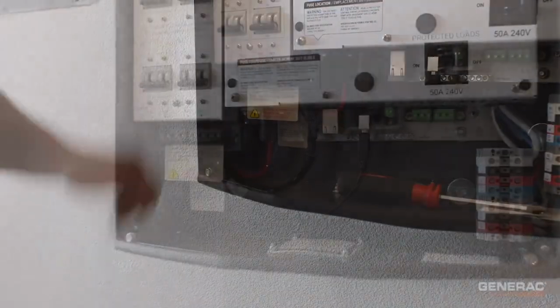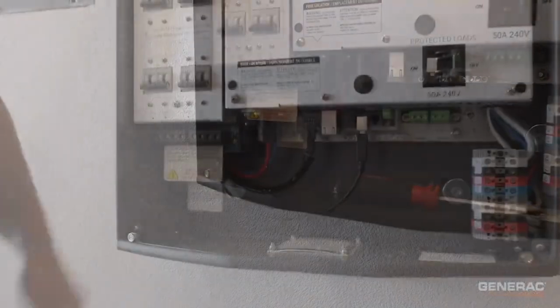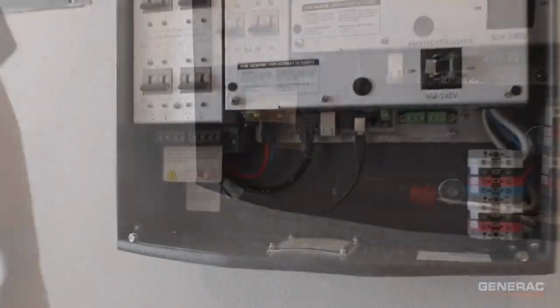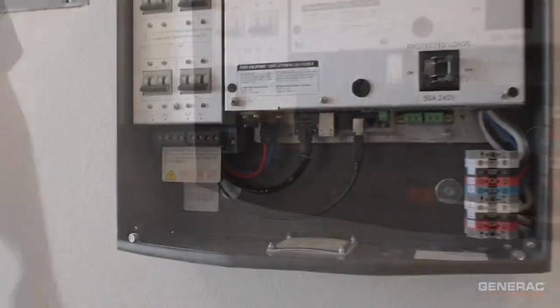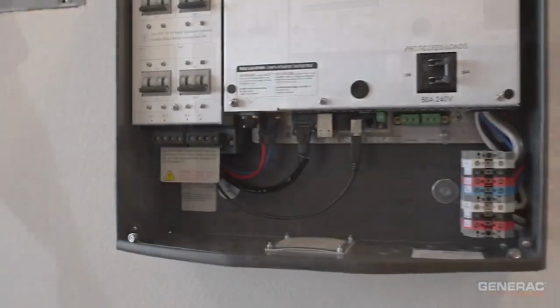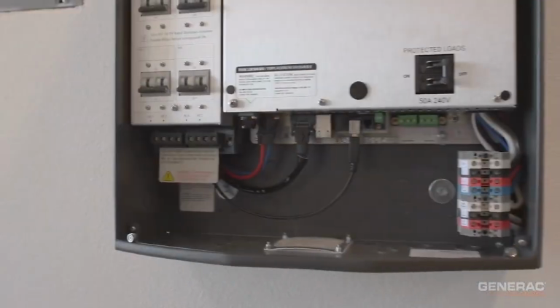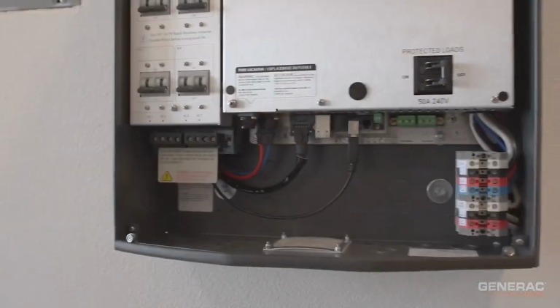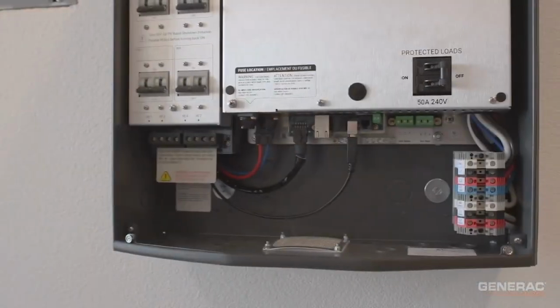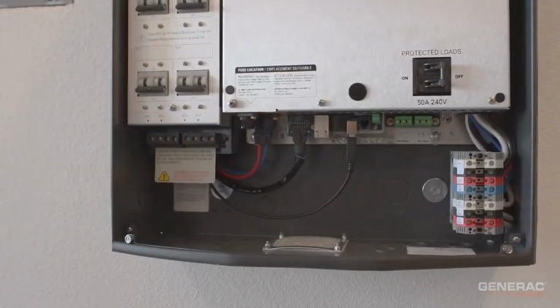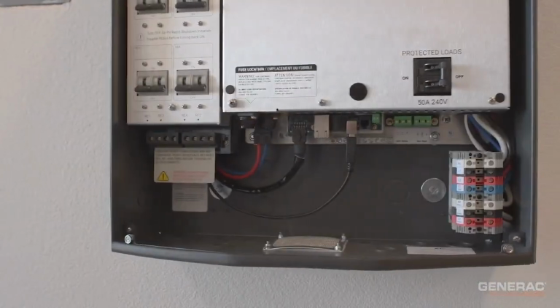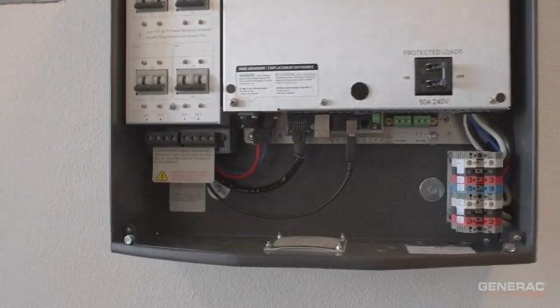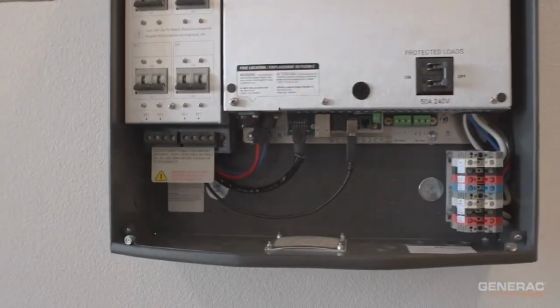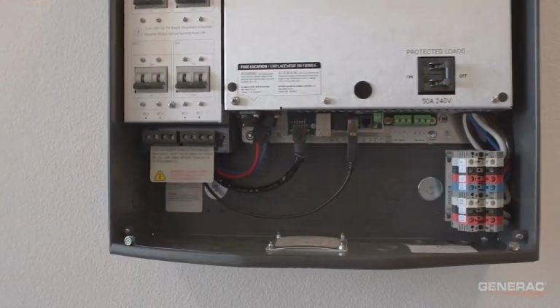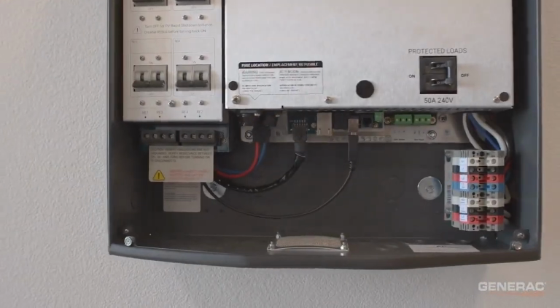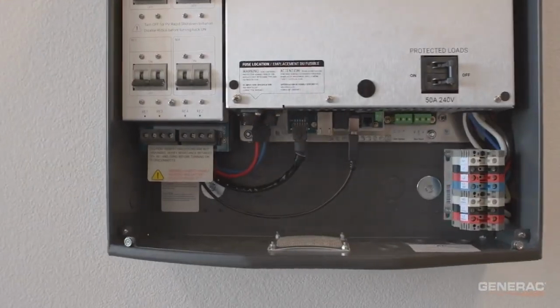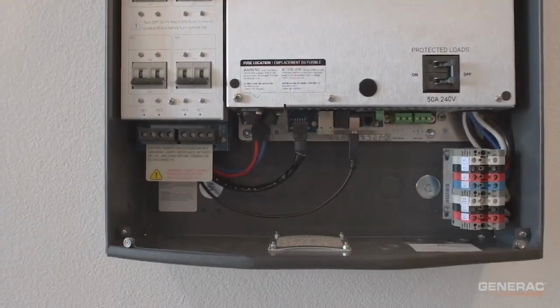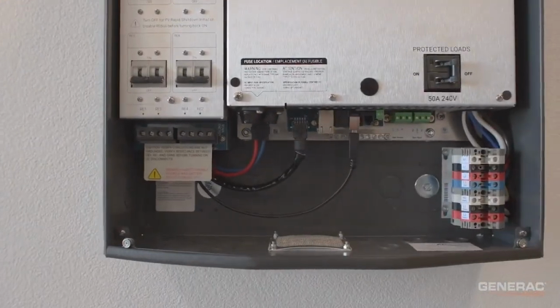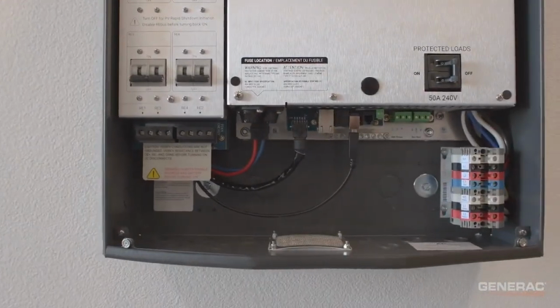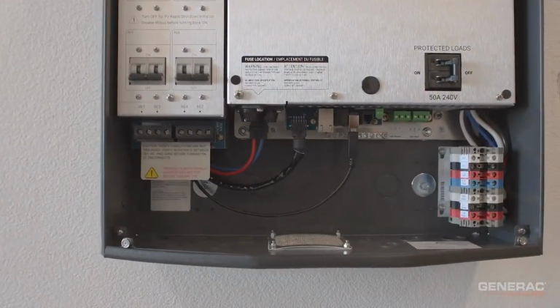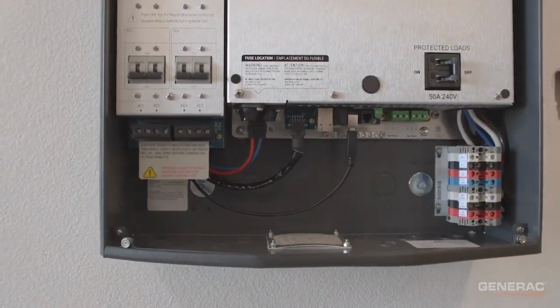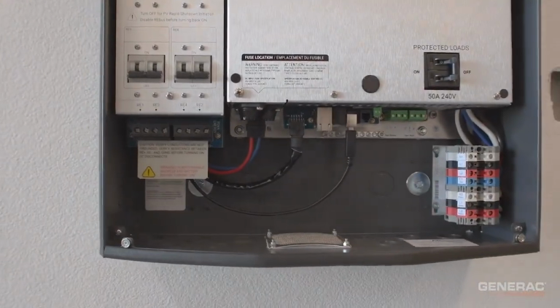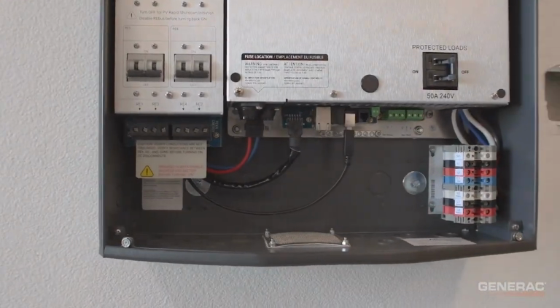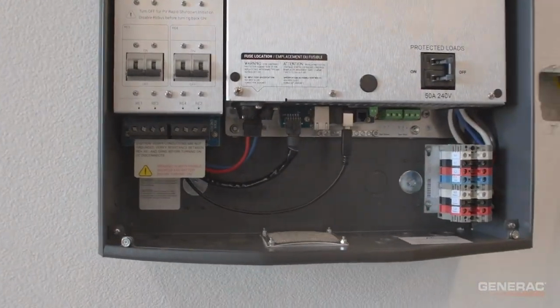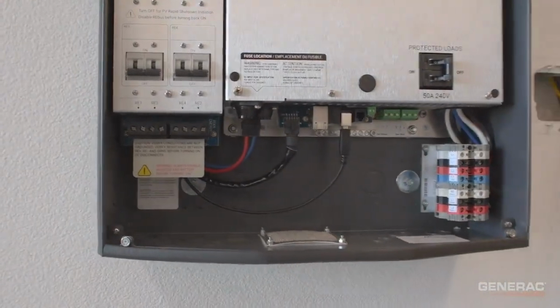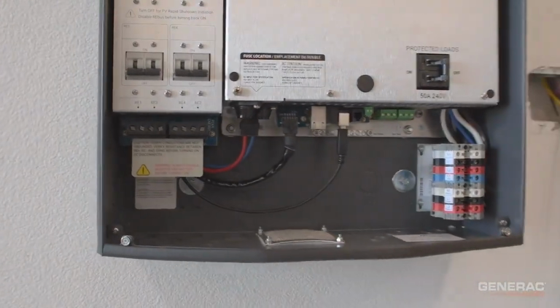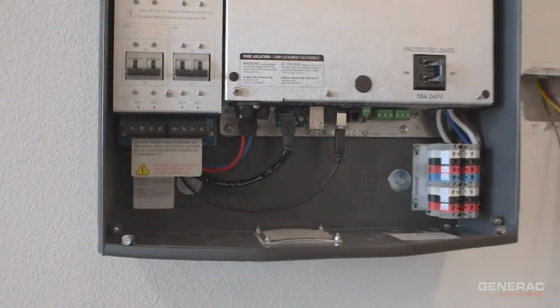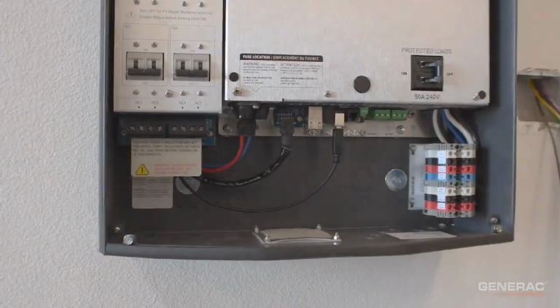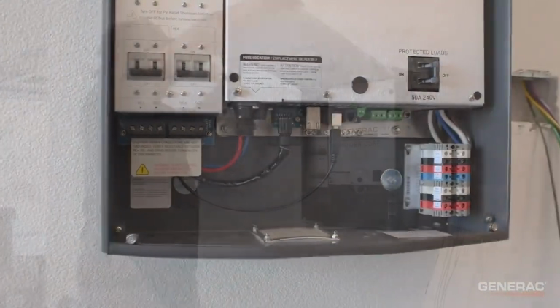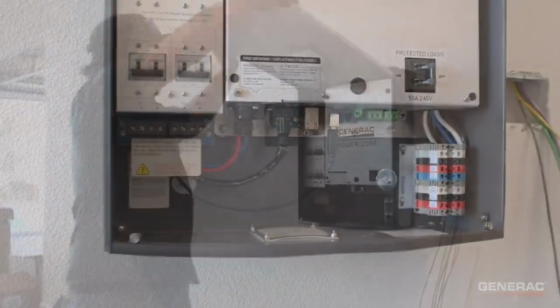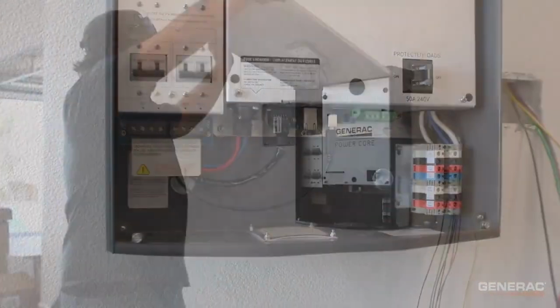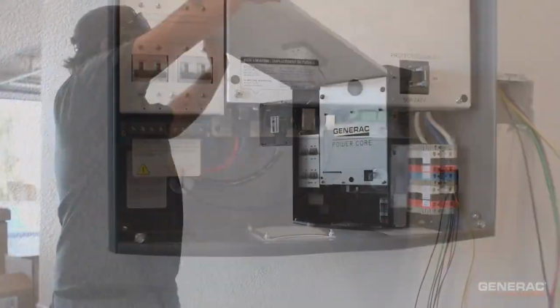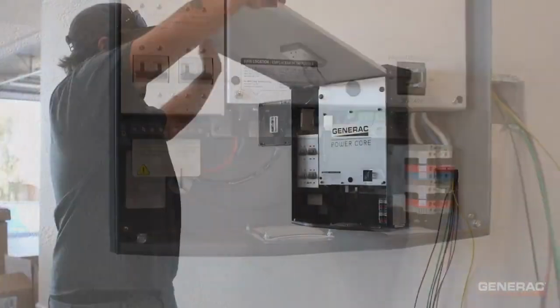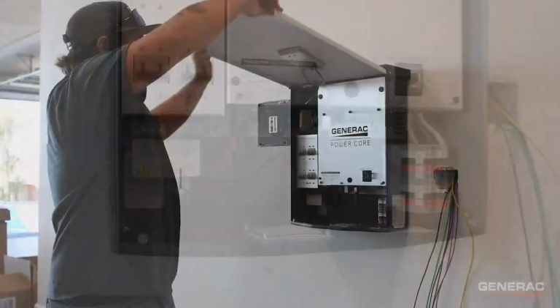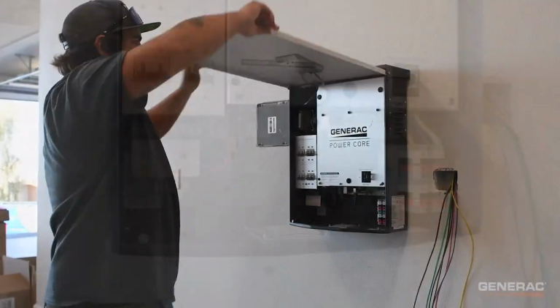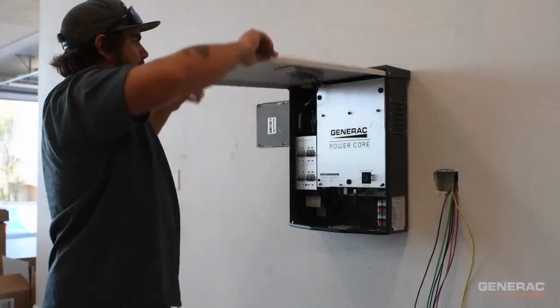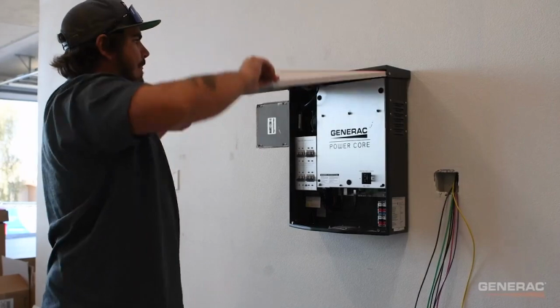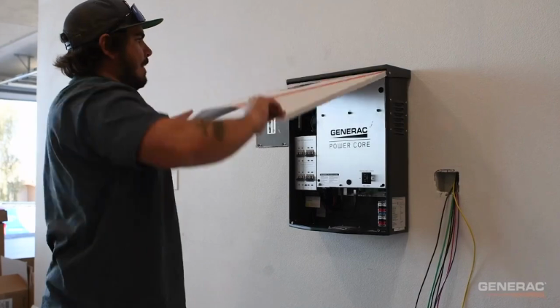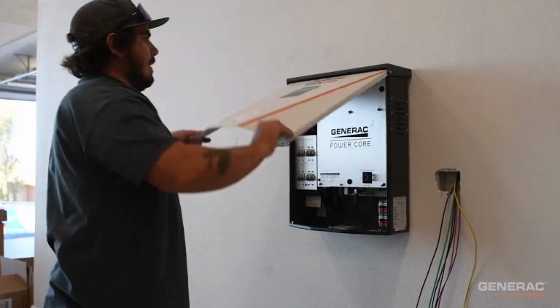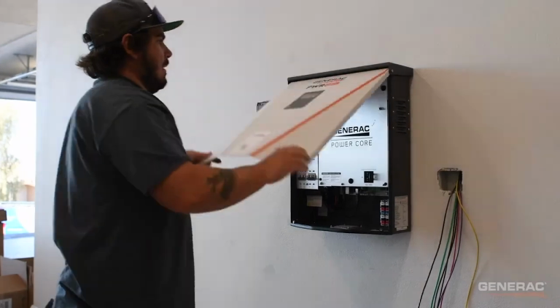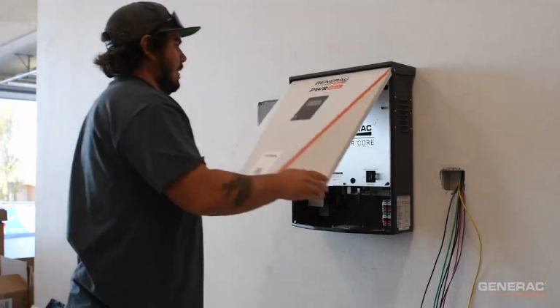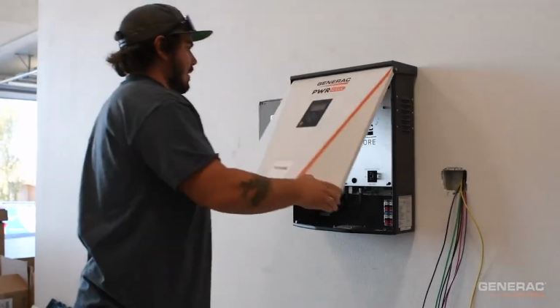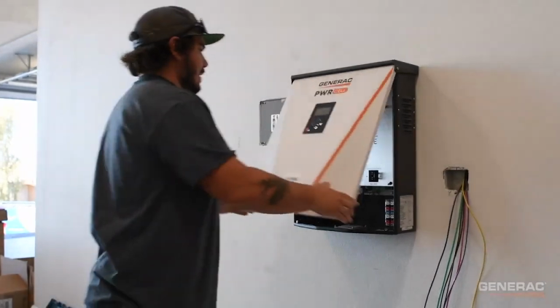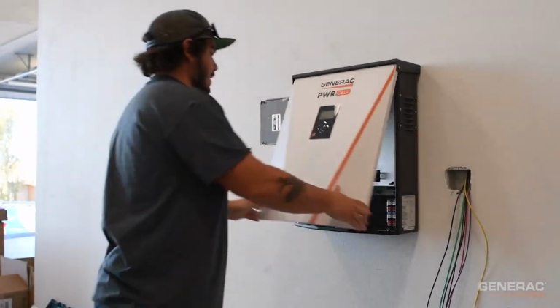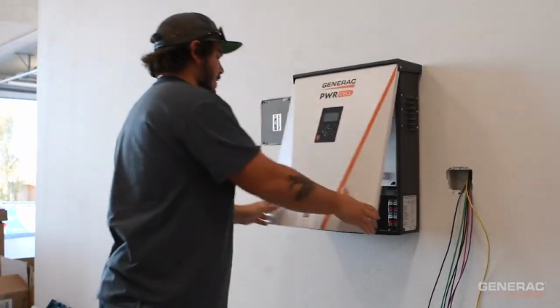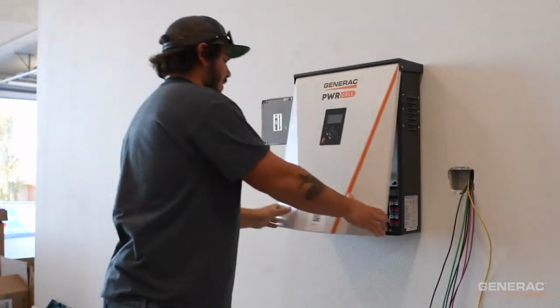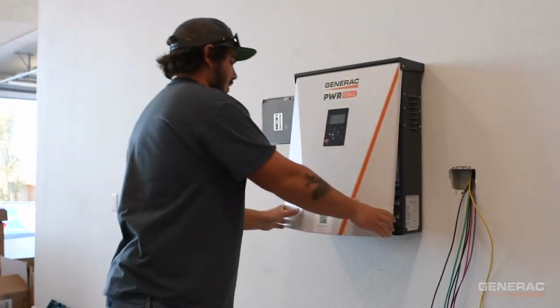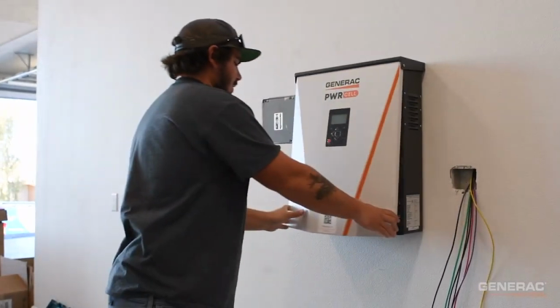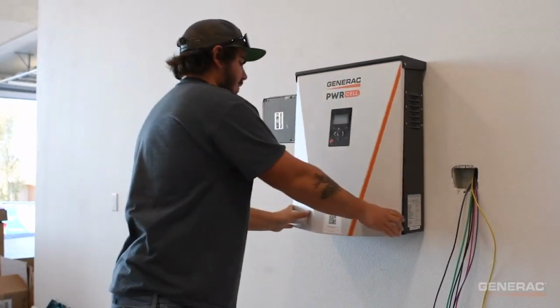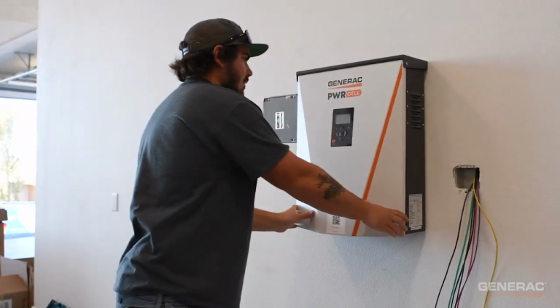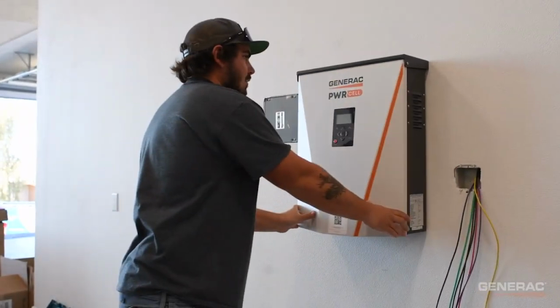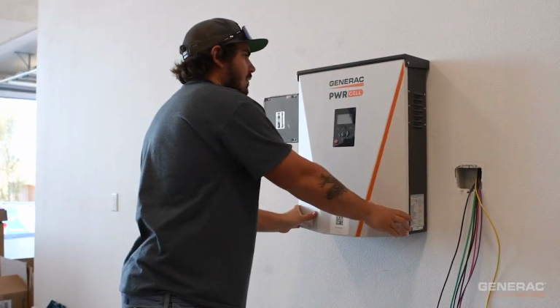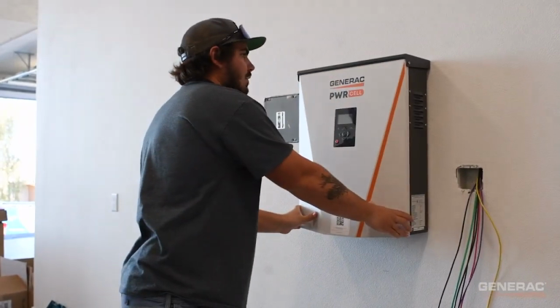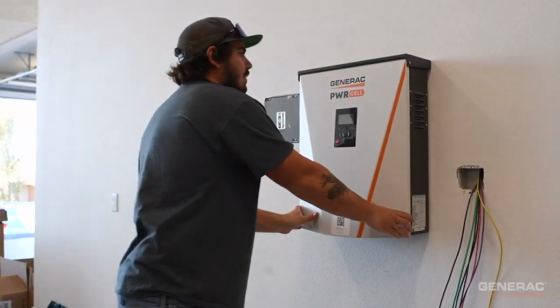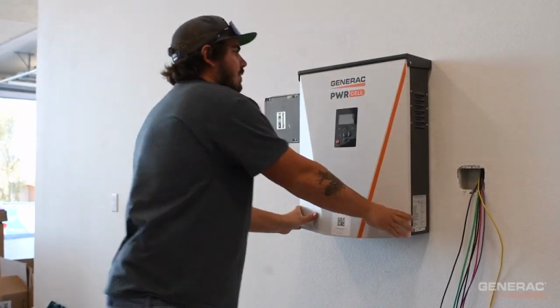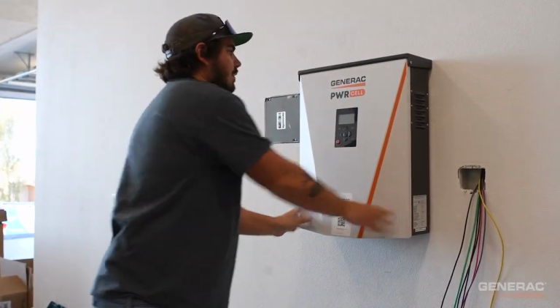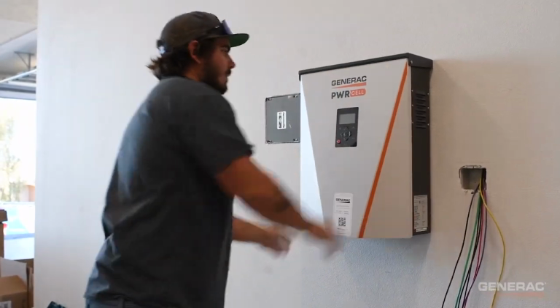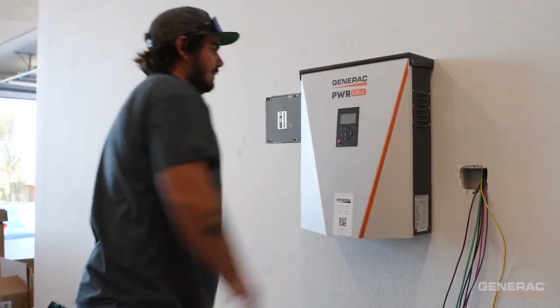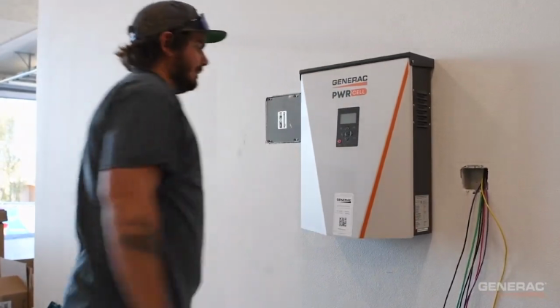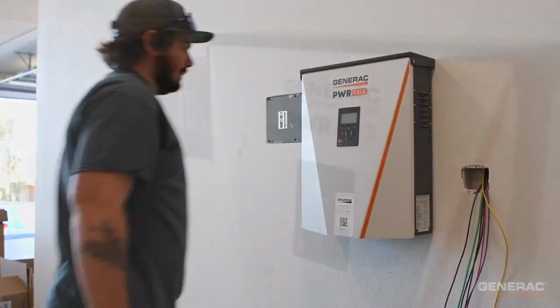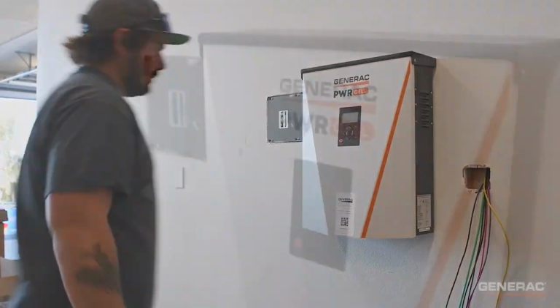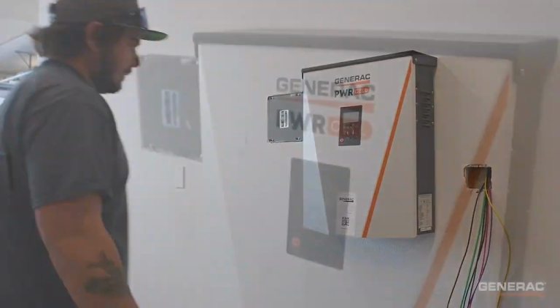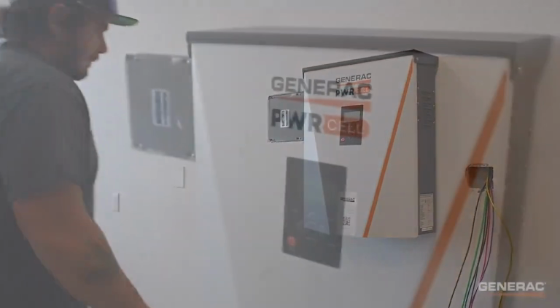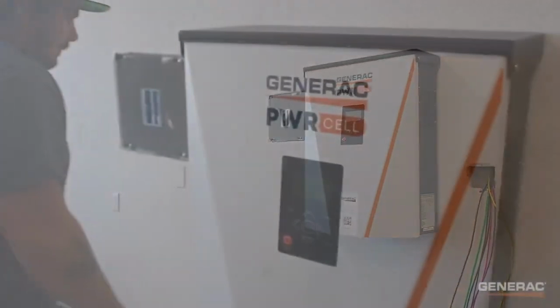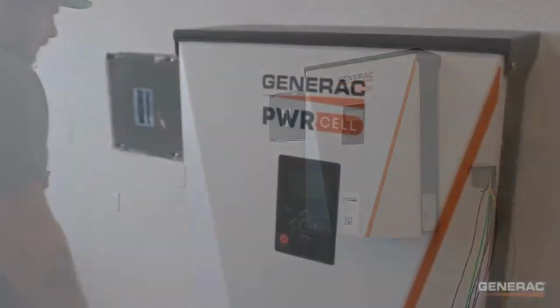The power cell inverter is now successfully mounted to the wall. Make sure to double-check your work and please refer to the manual for any further questions.